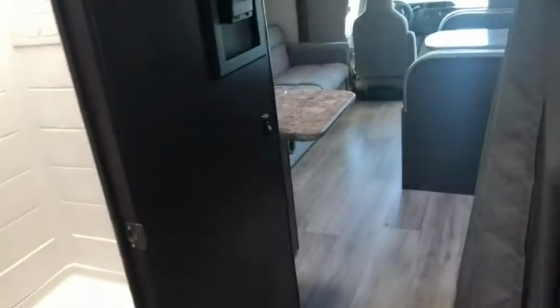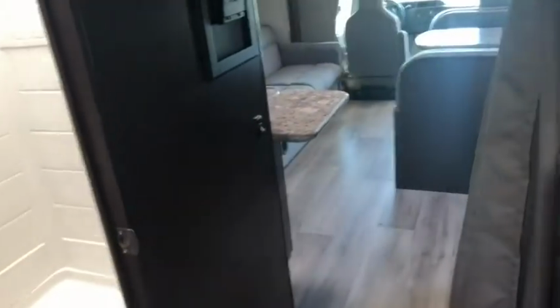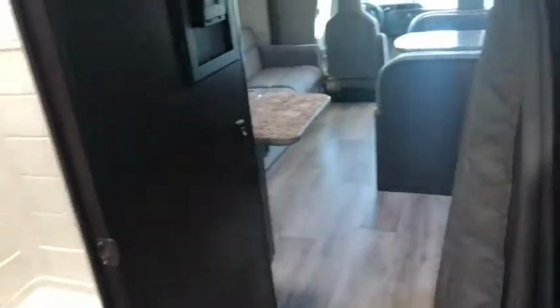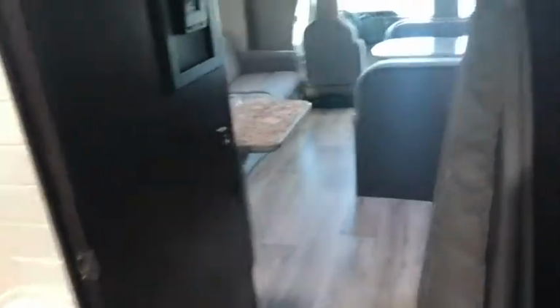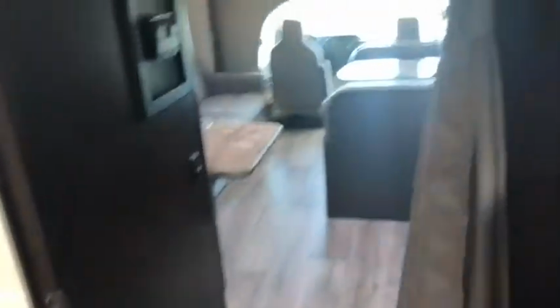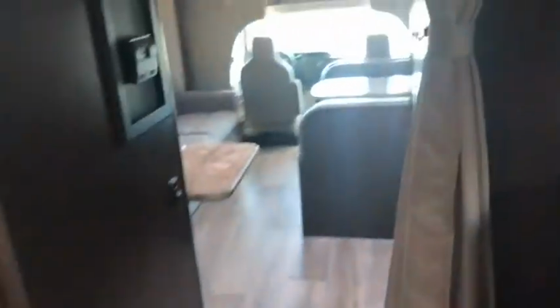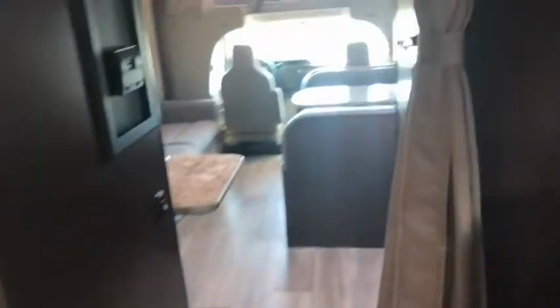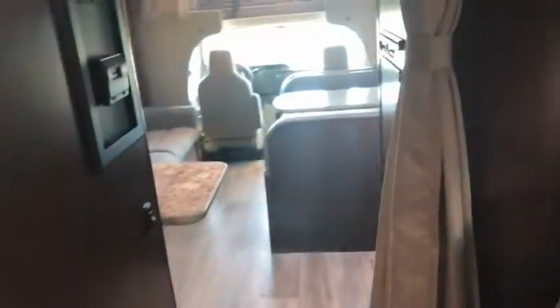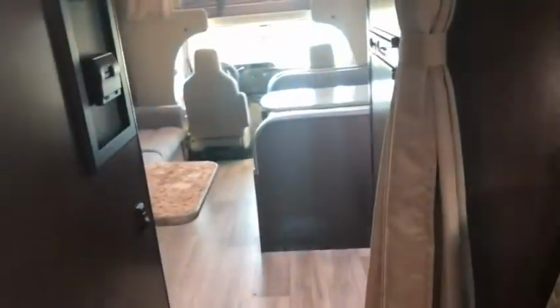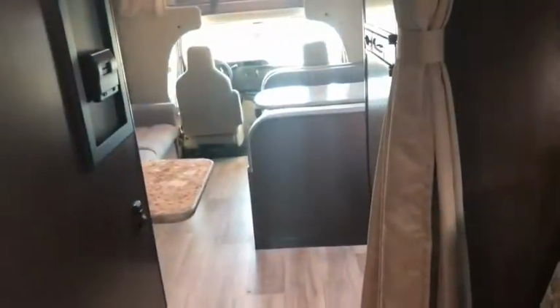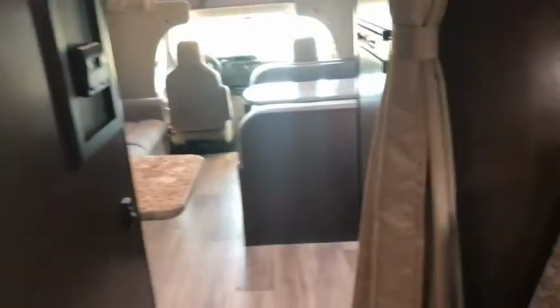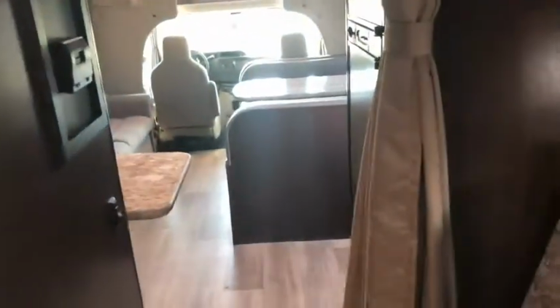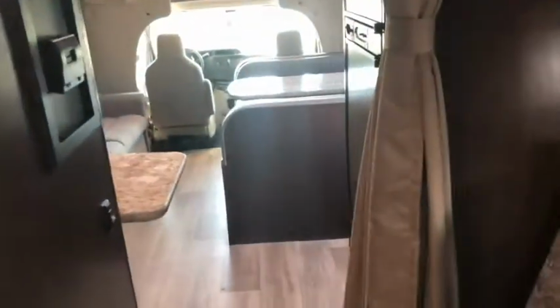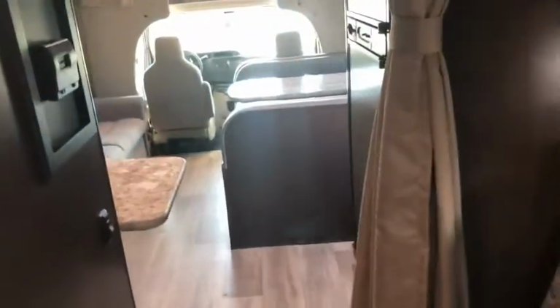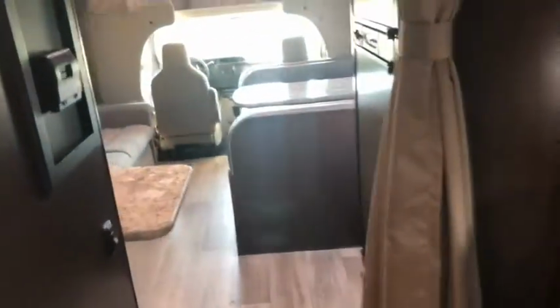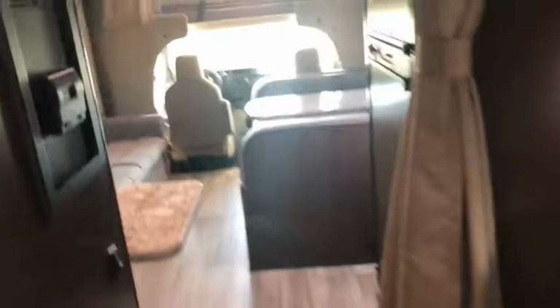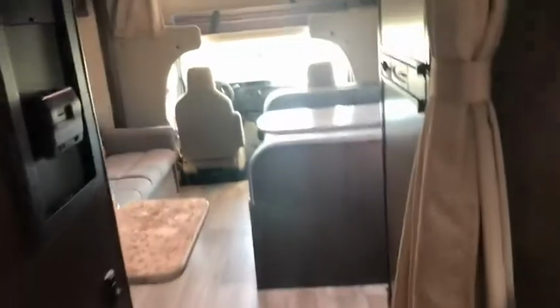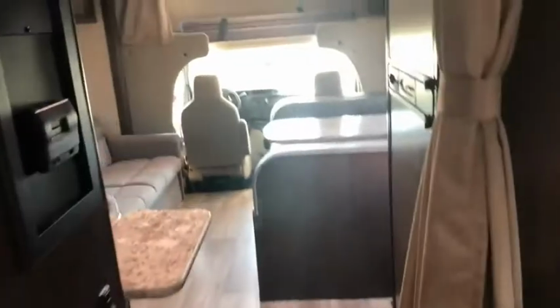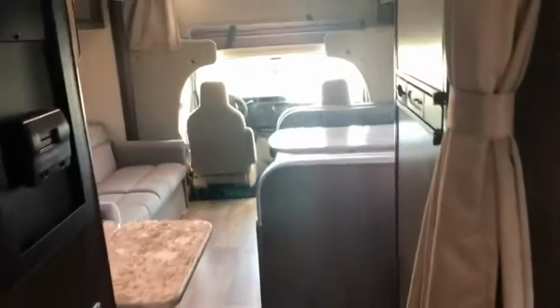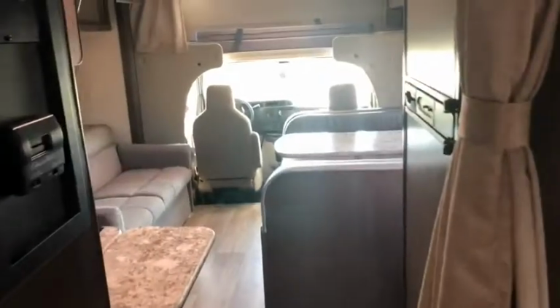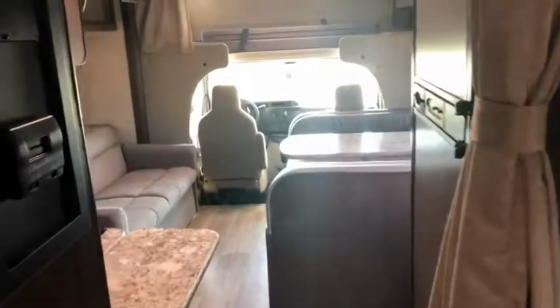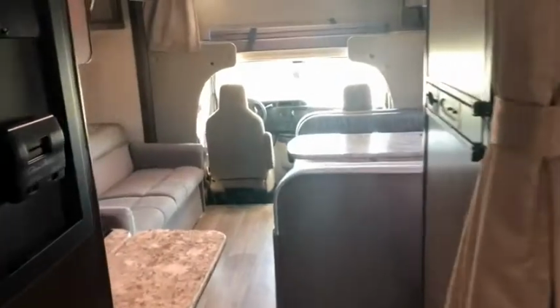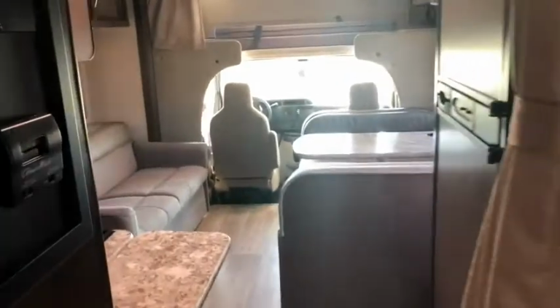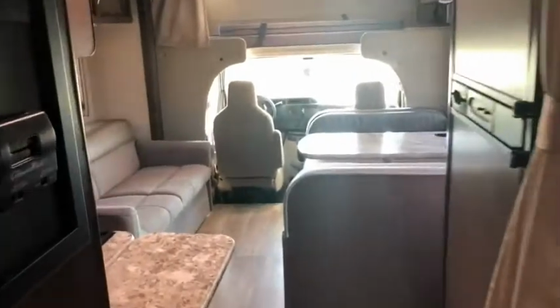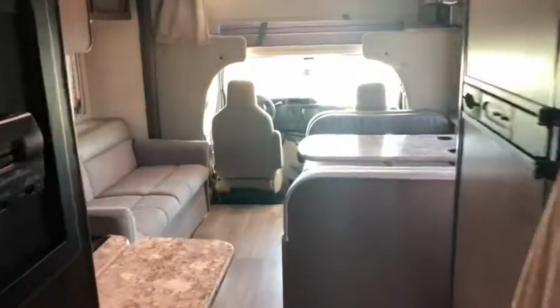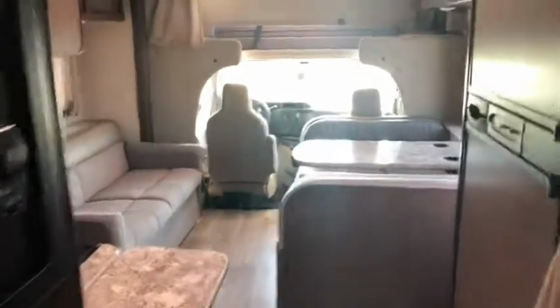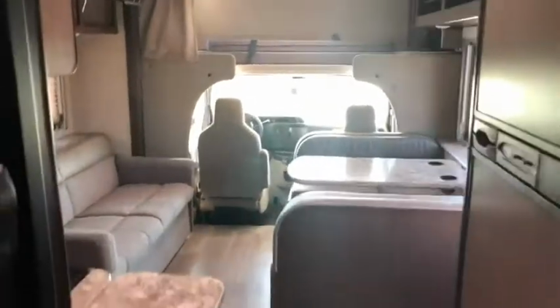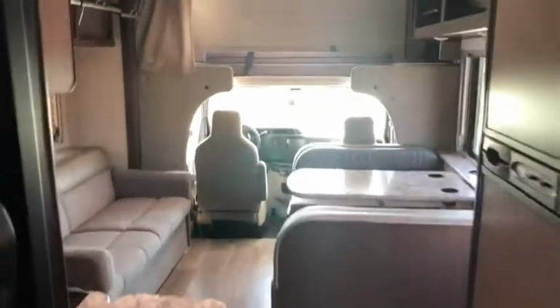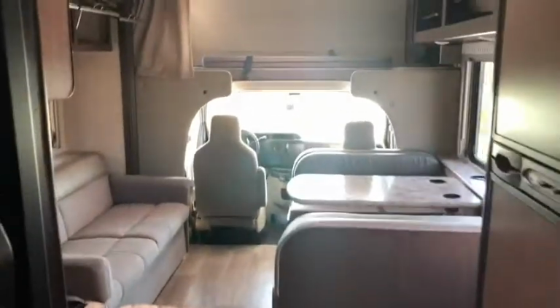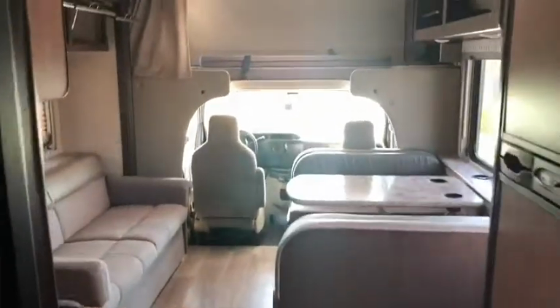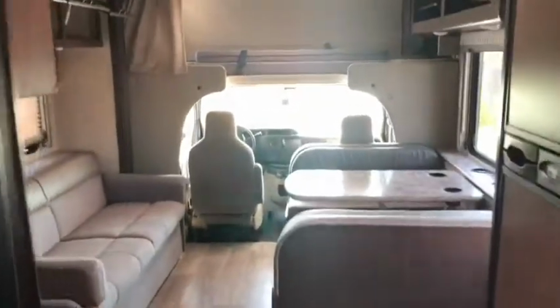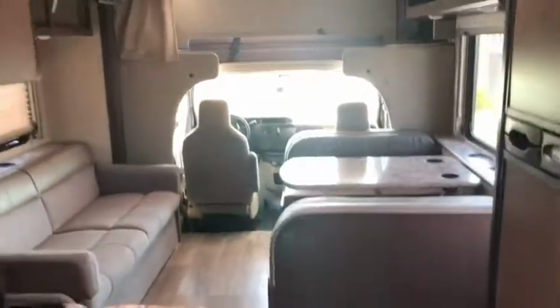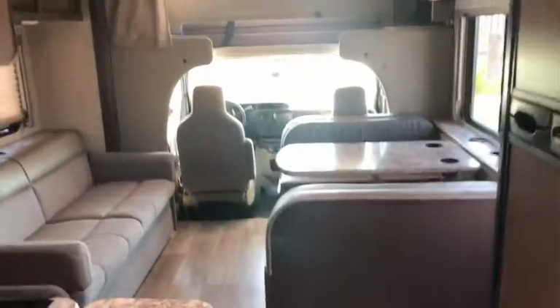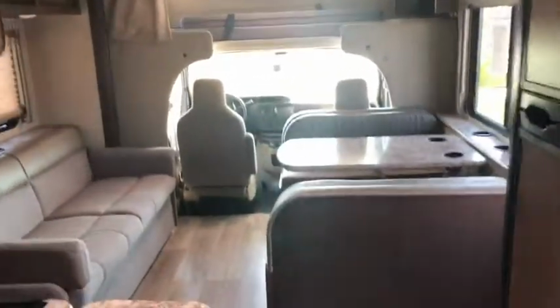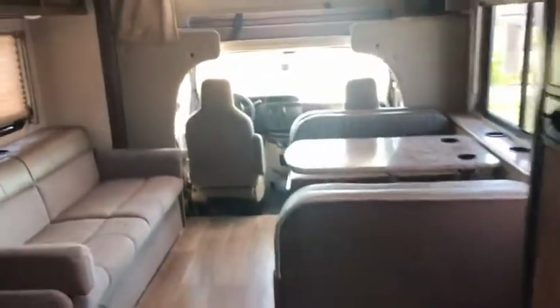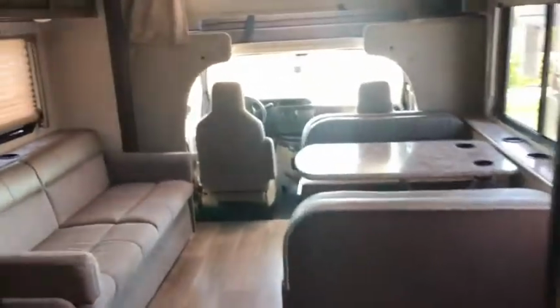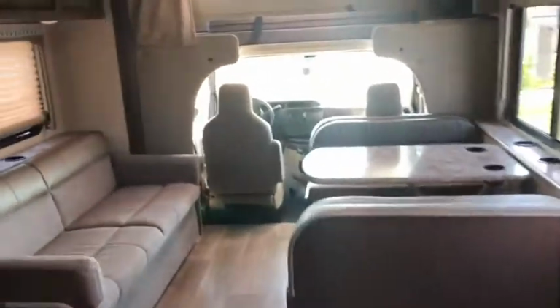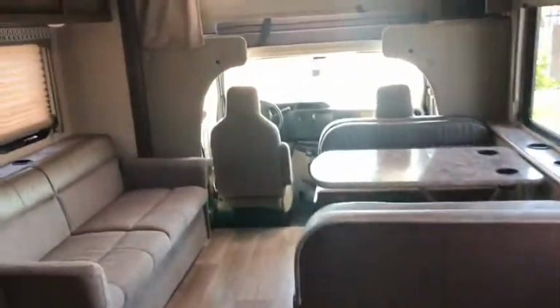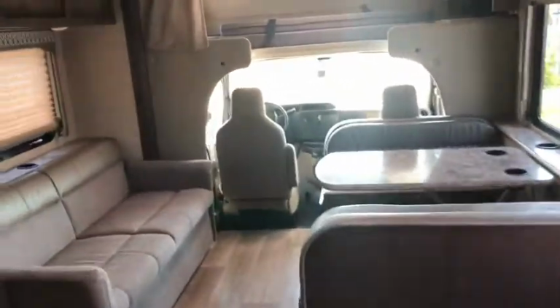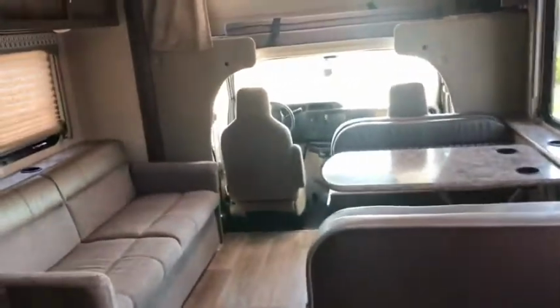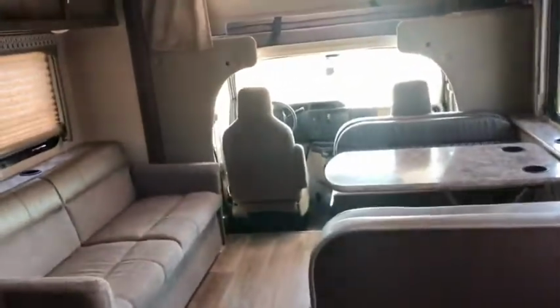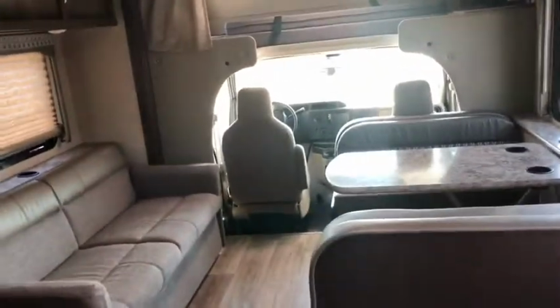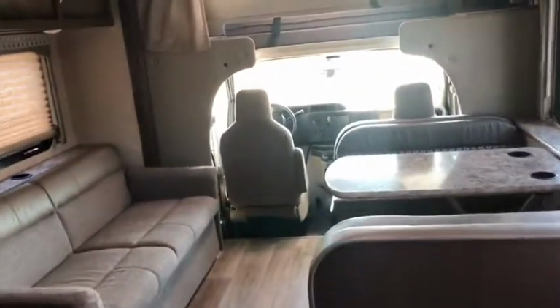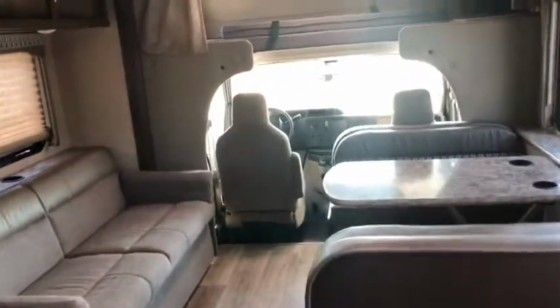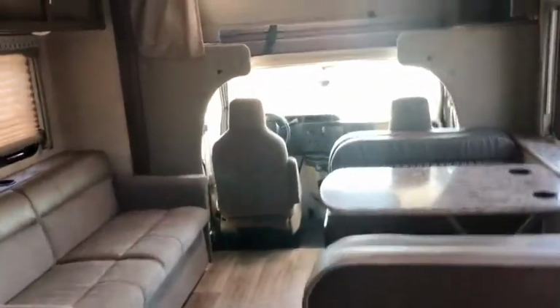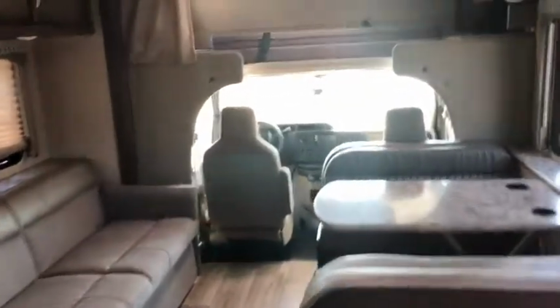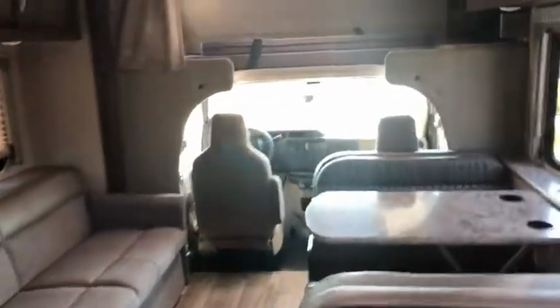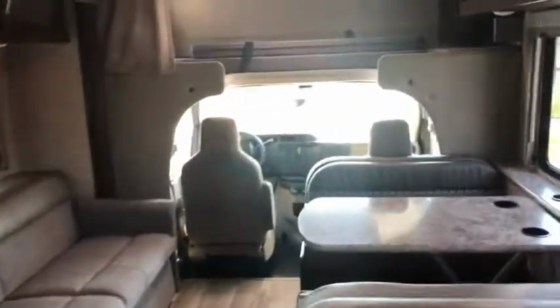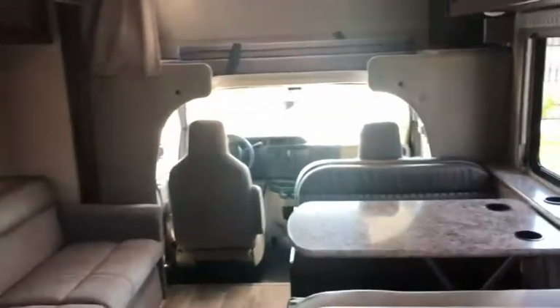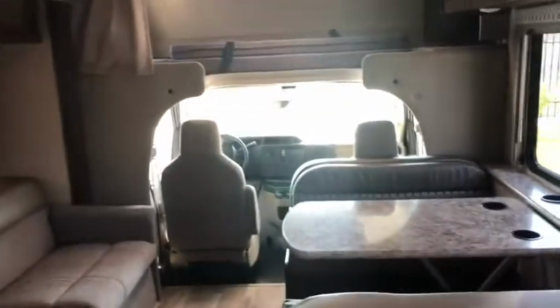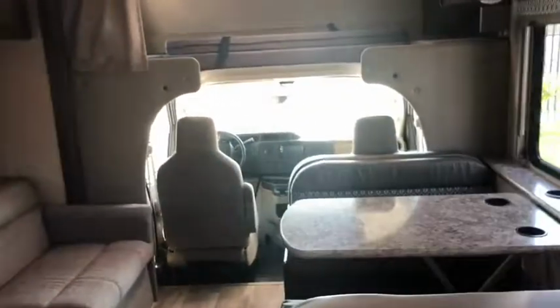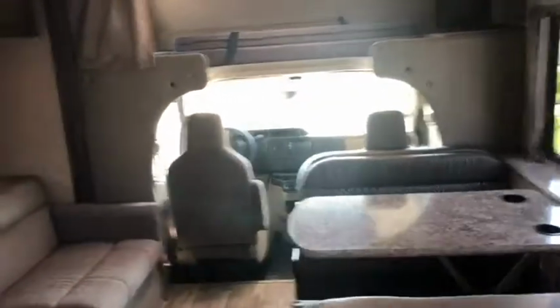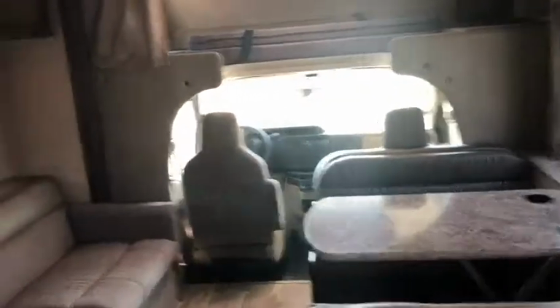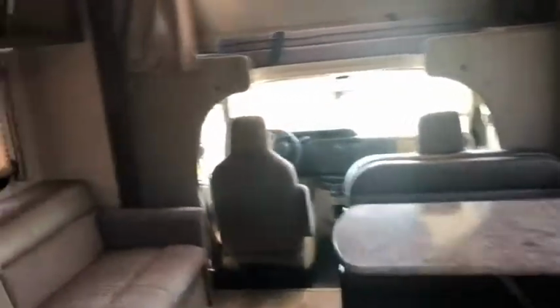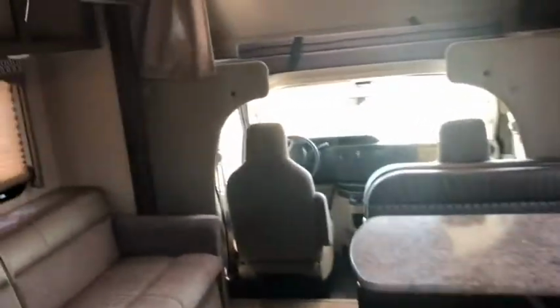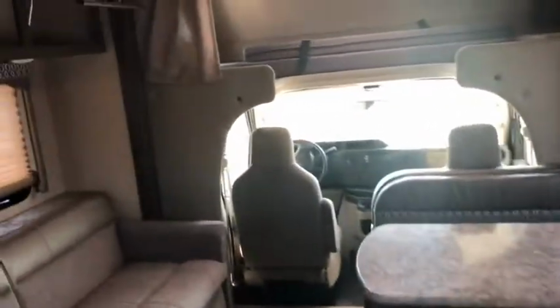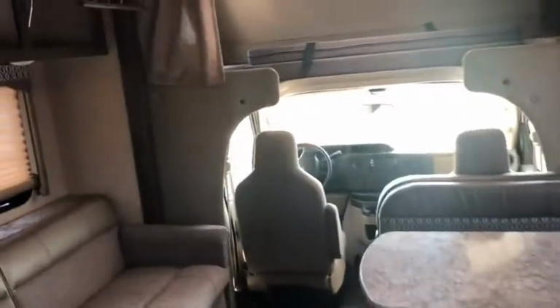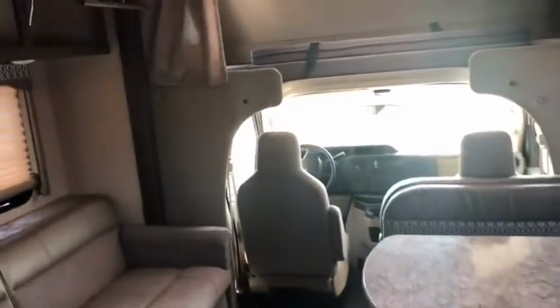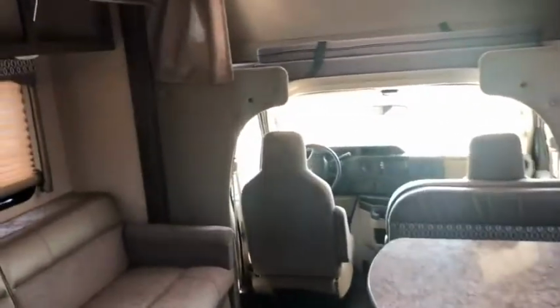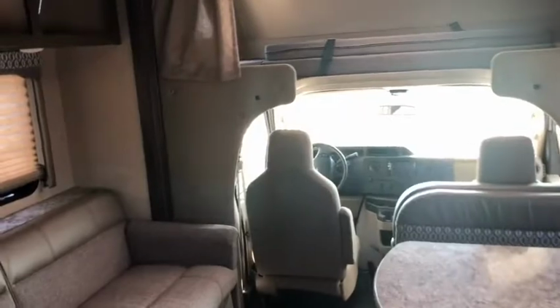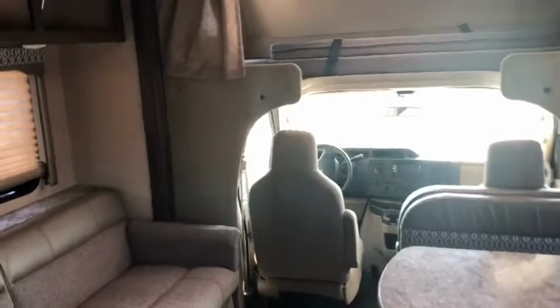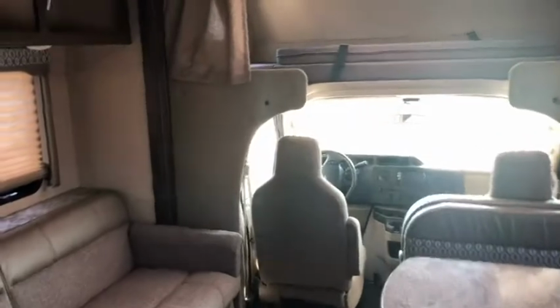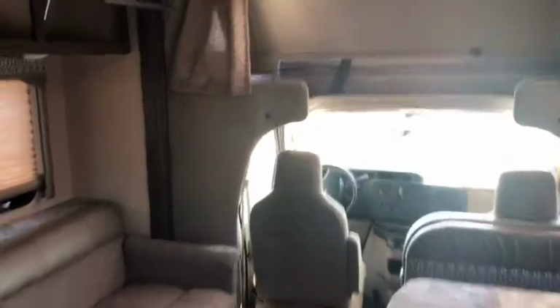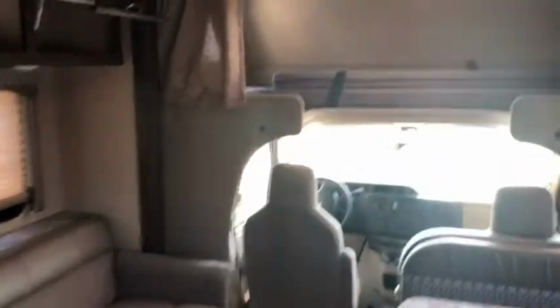But yeah, this is the Freedom Elite 30FE. I hope you enjoyed the video — just let me know if you have any questions. Thanks!